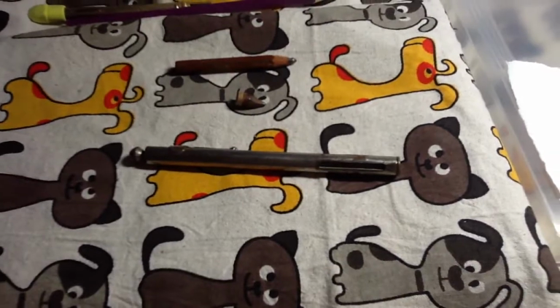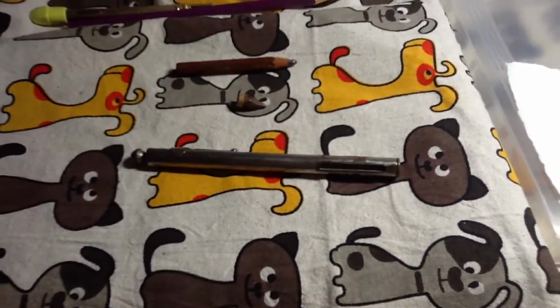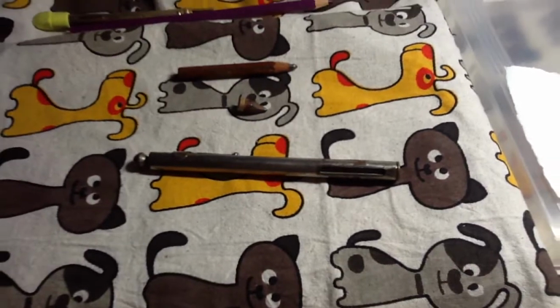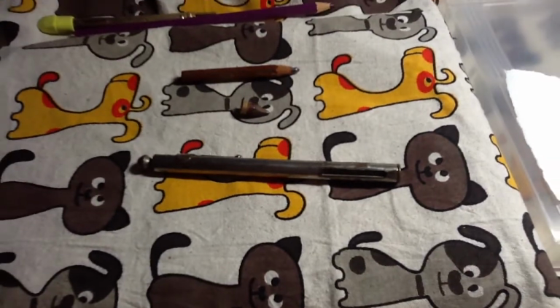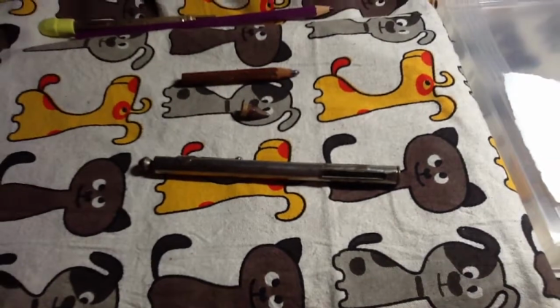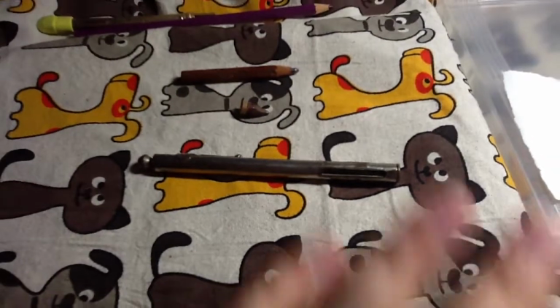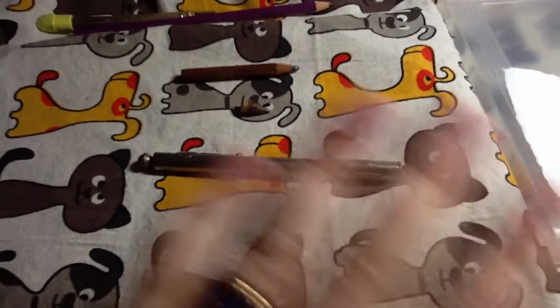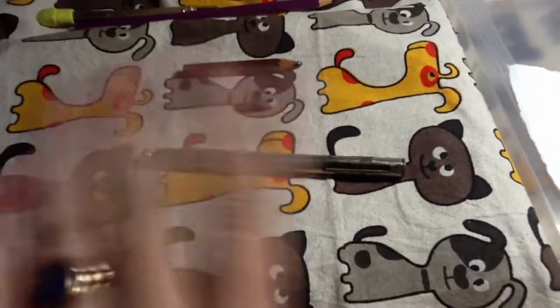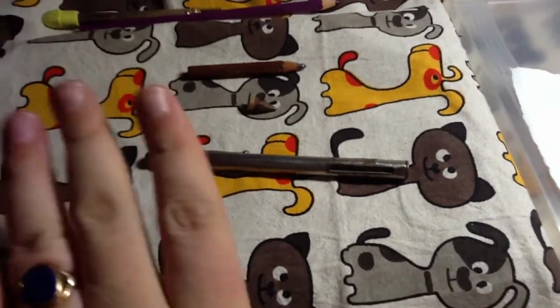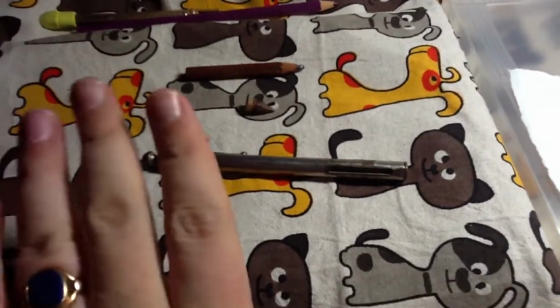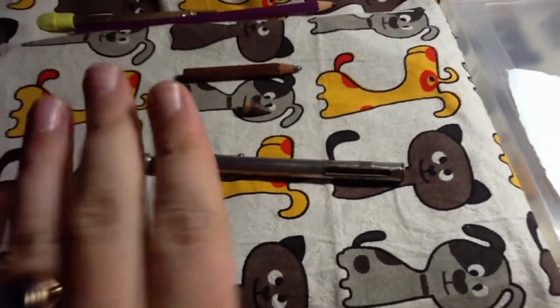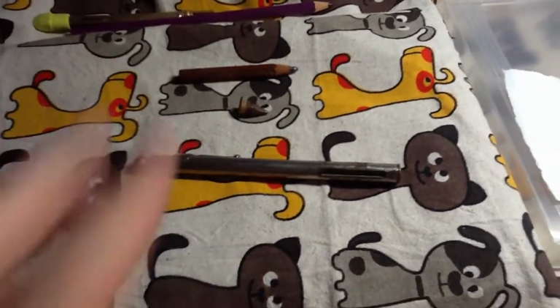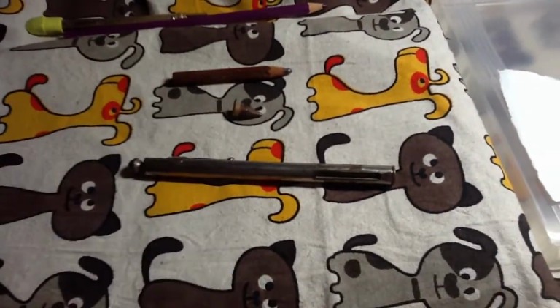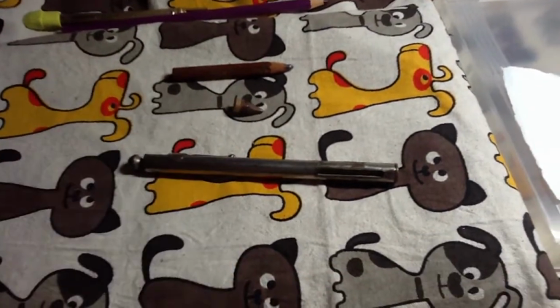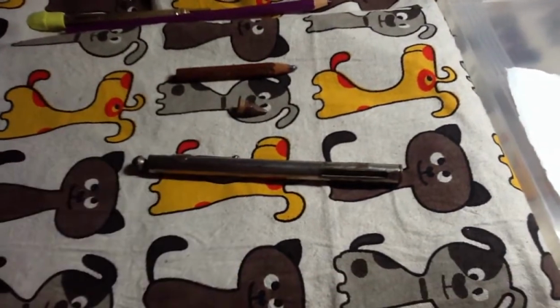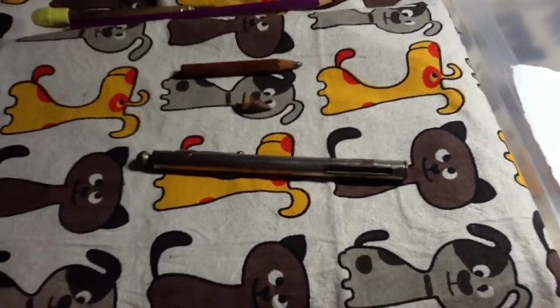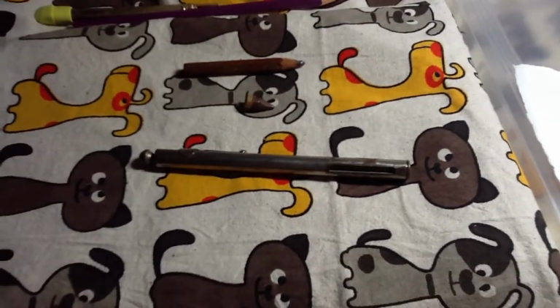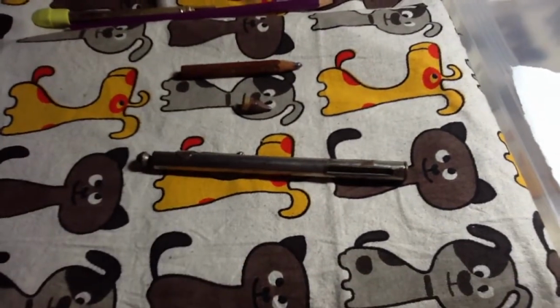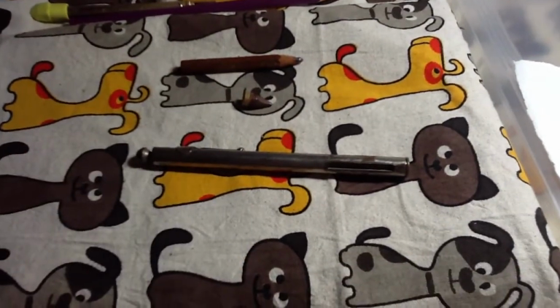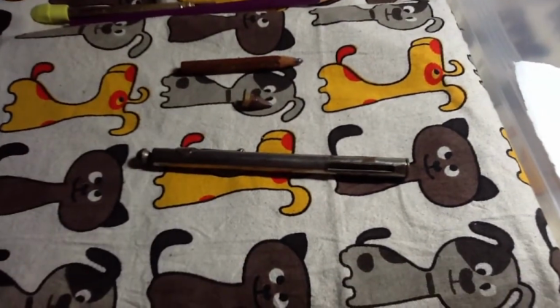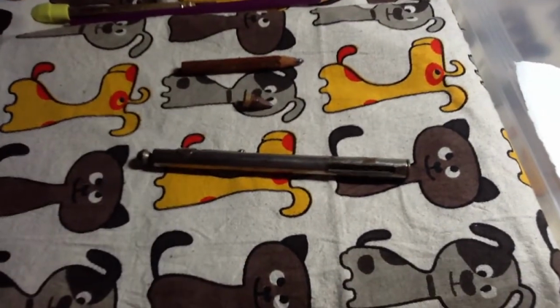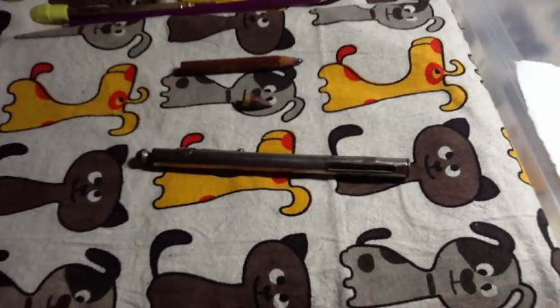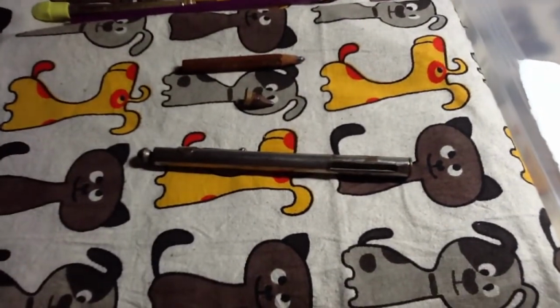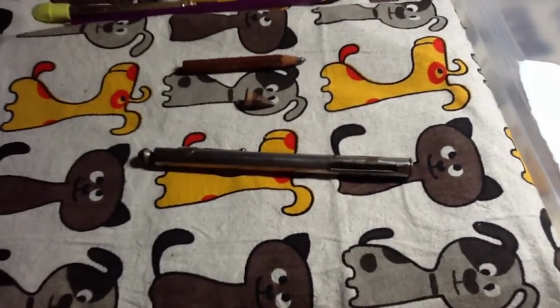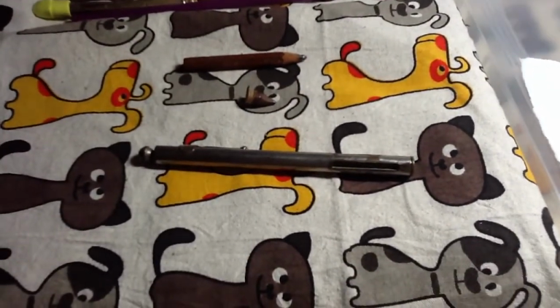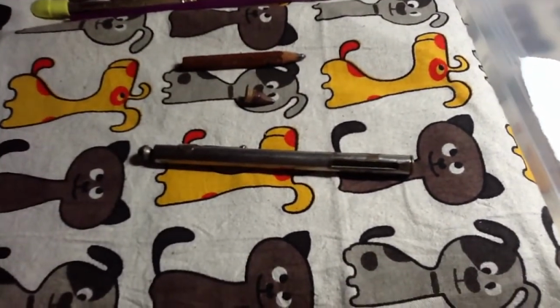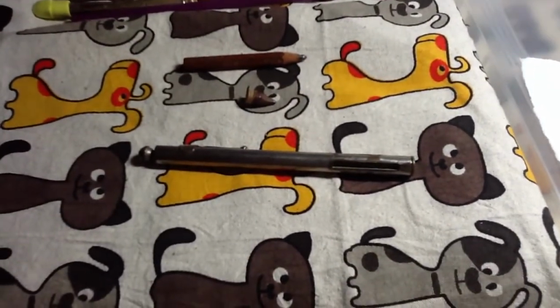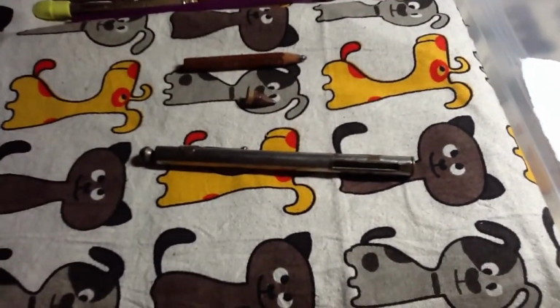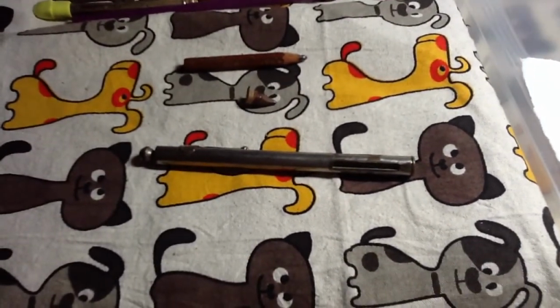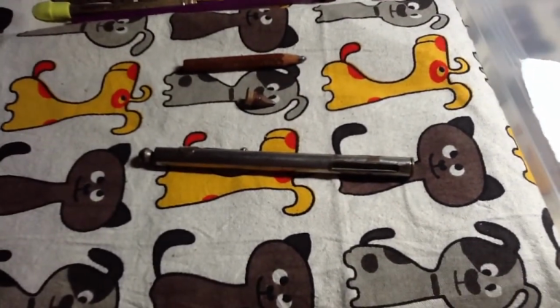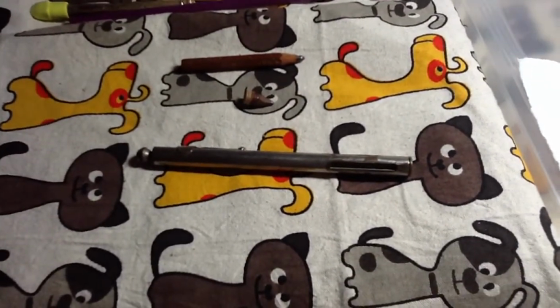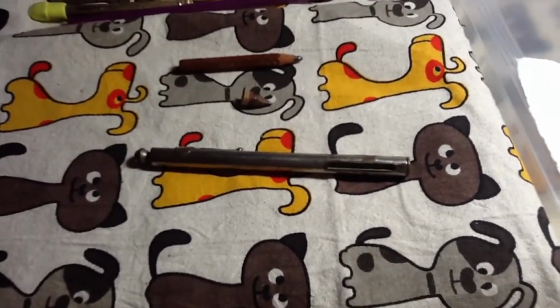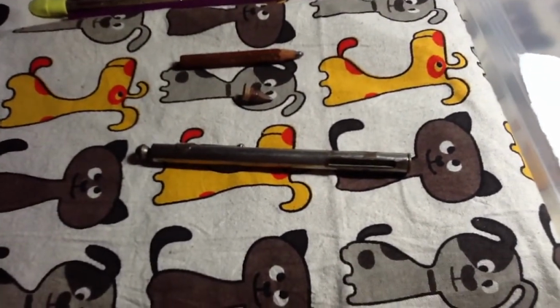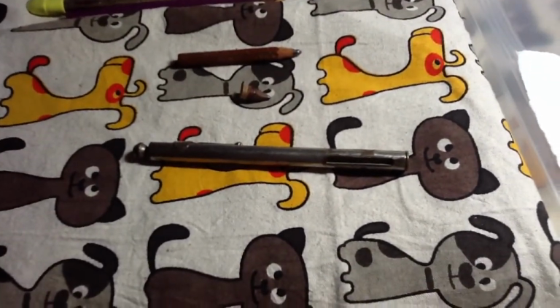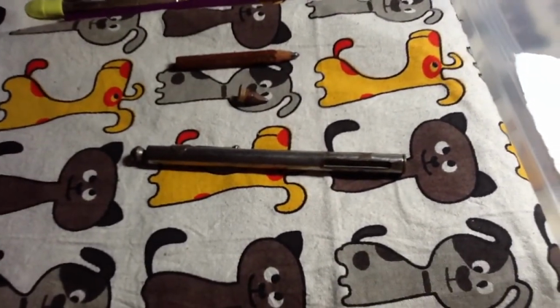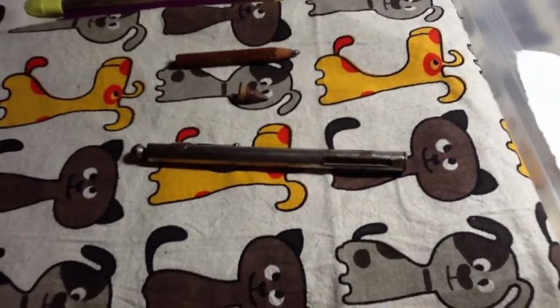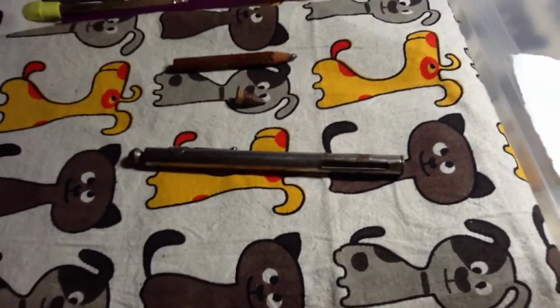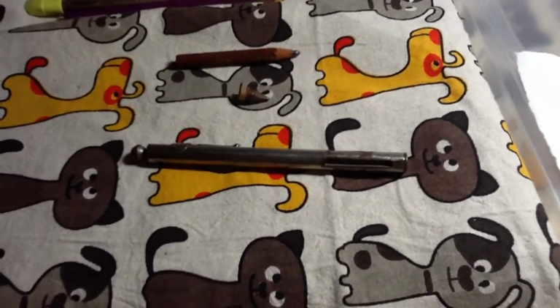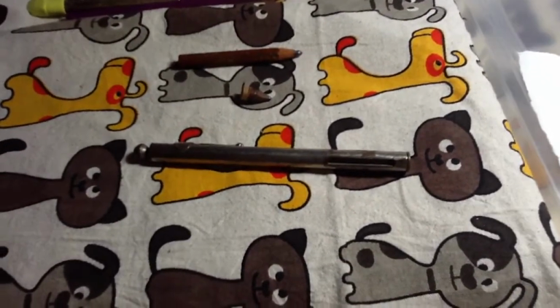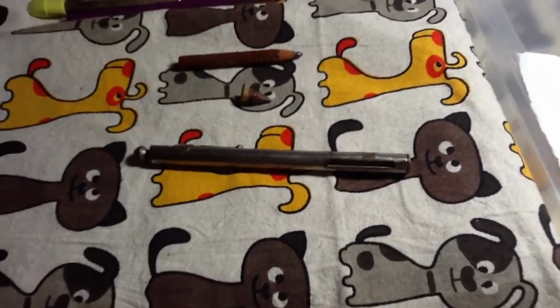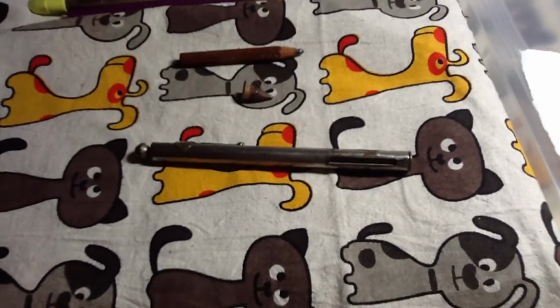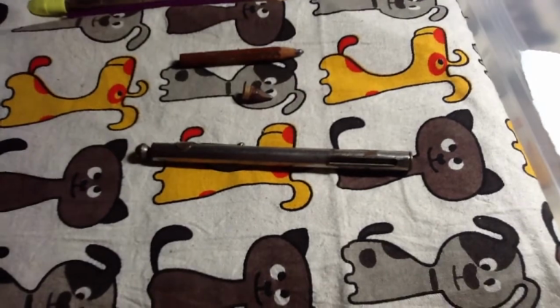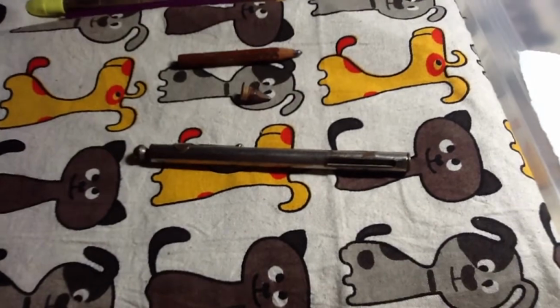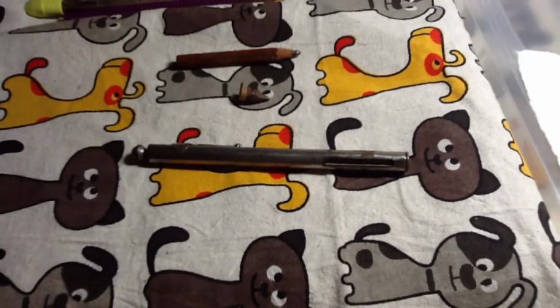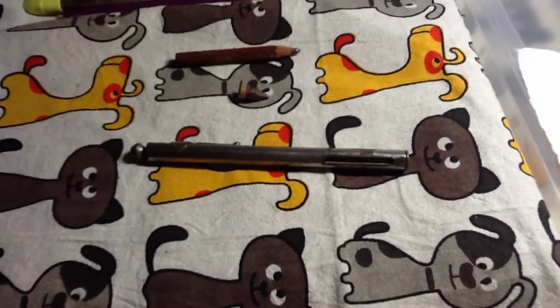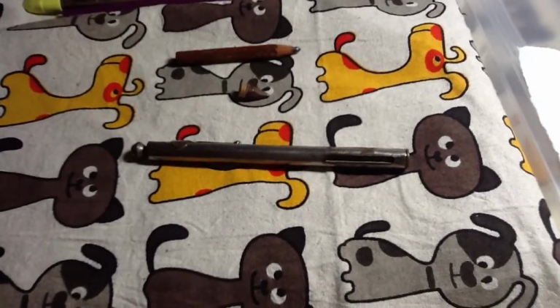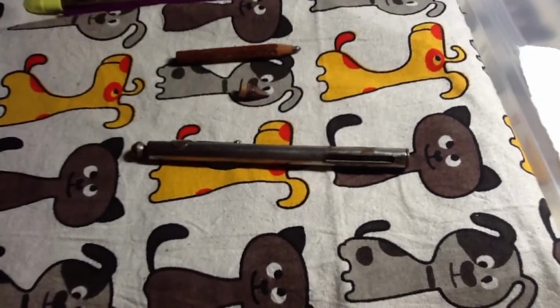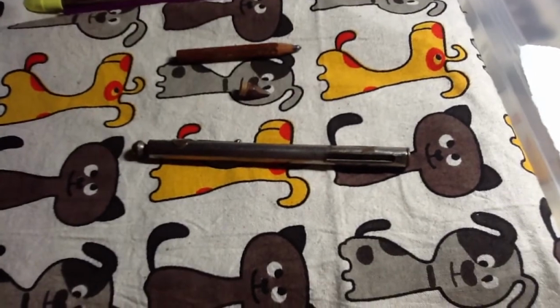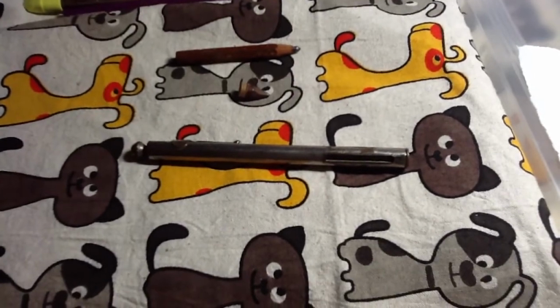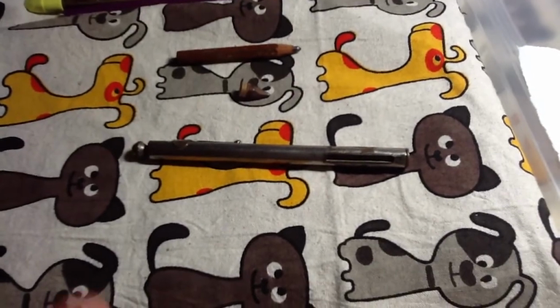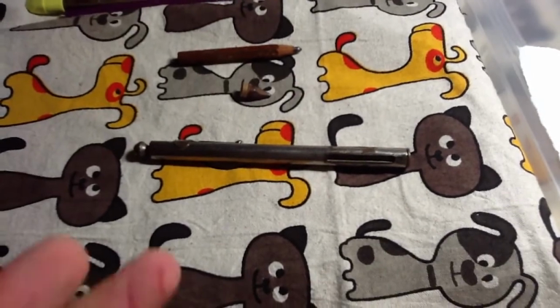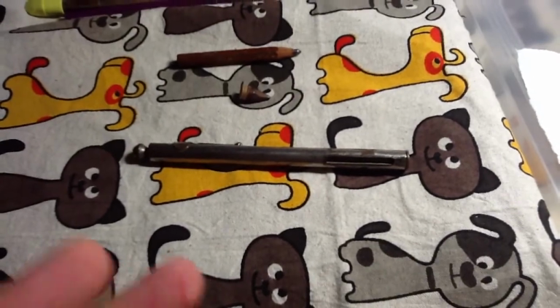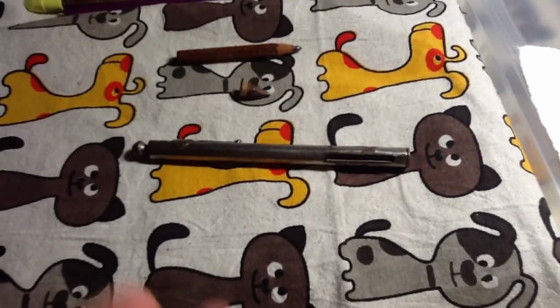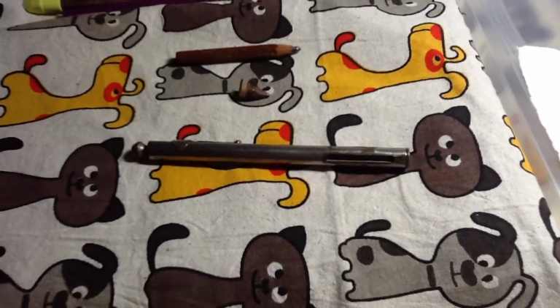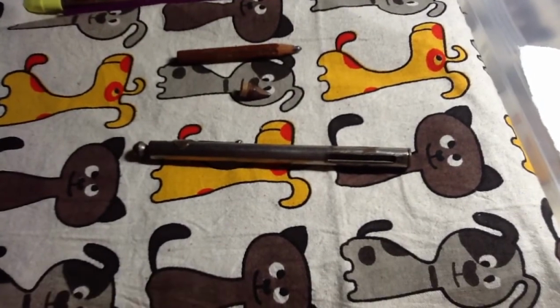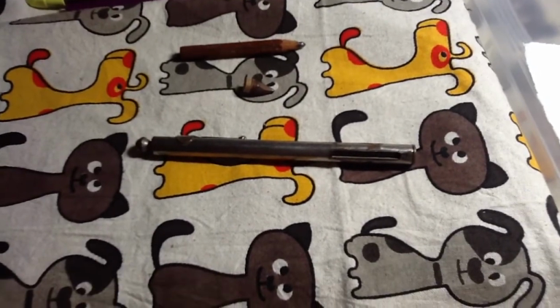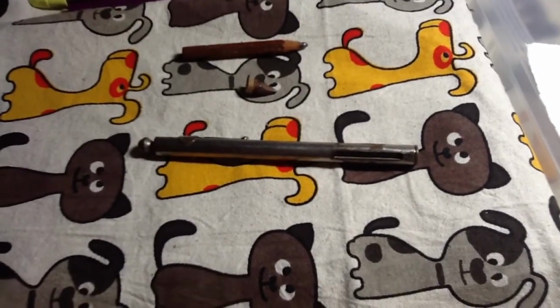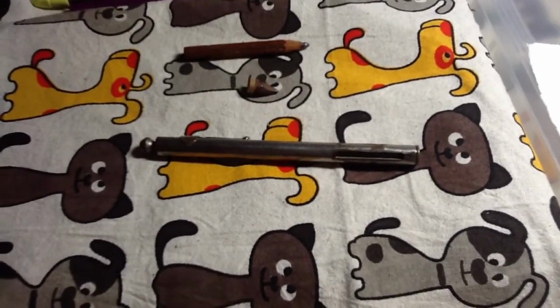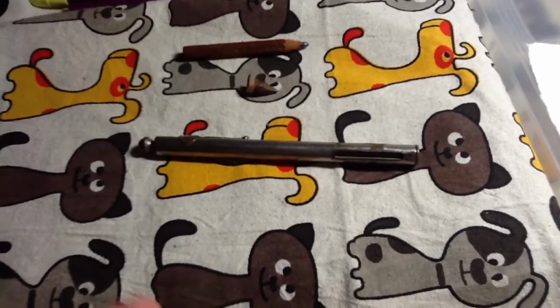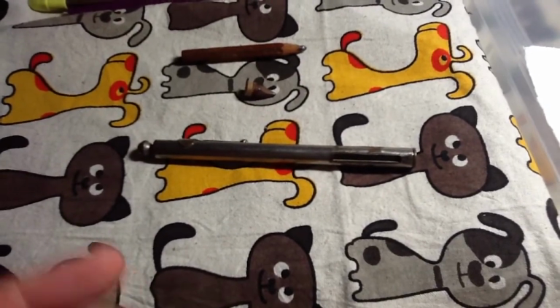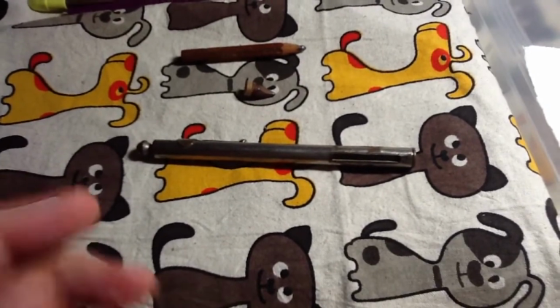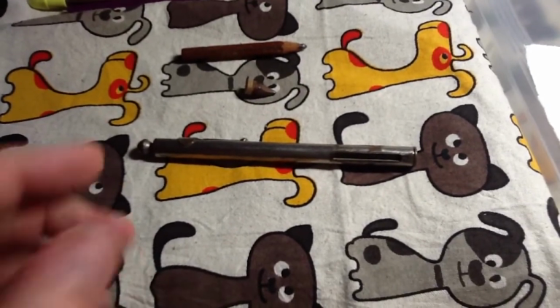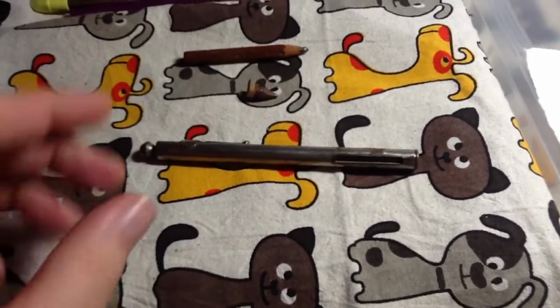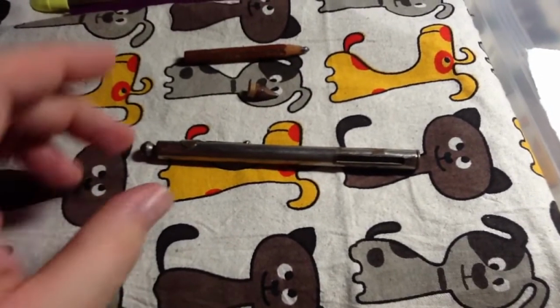Hello YouTube, Martin Ferrett here again, back with more stuff. Today I have an antique wilderness survival pencil to show off.